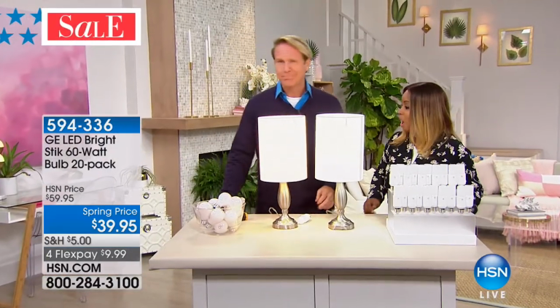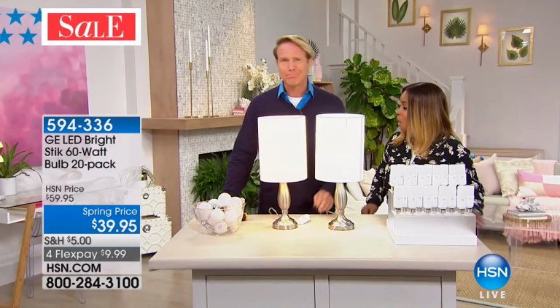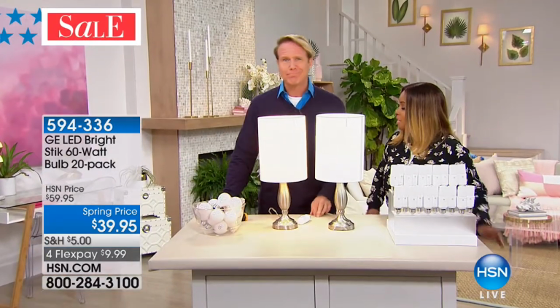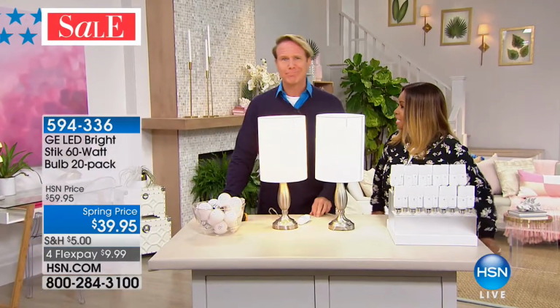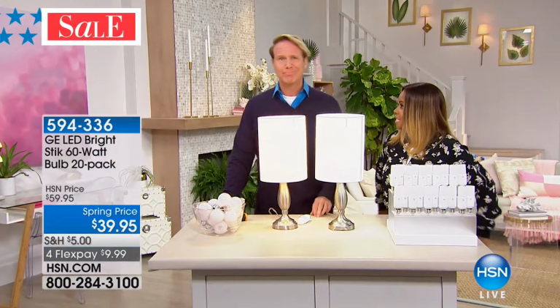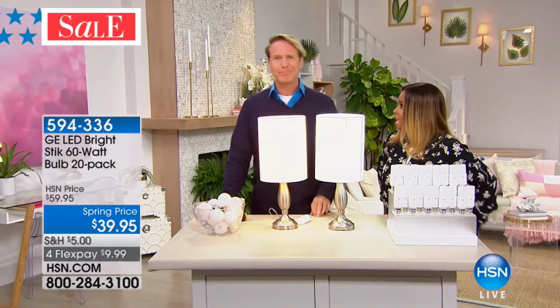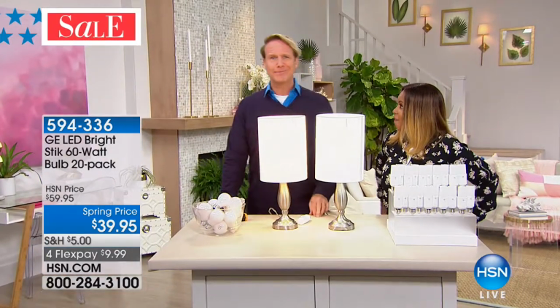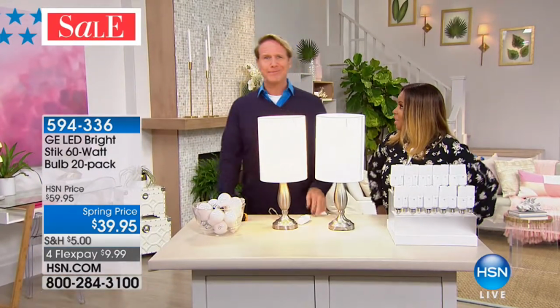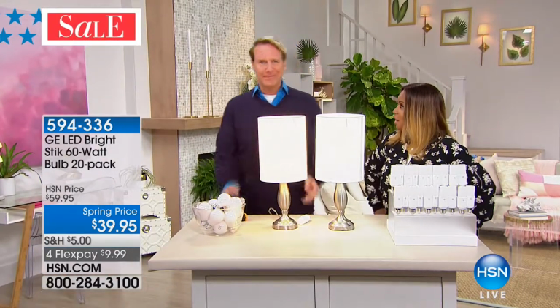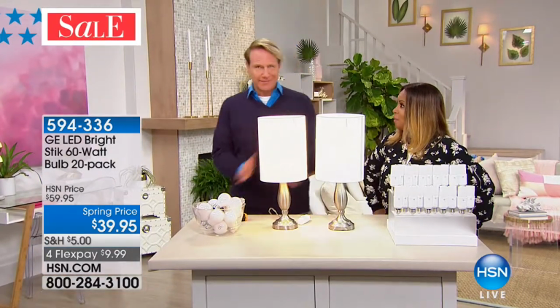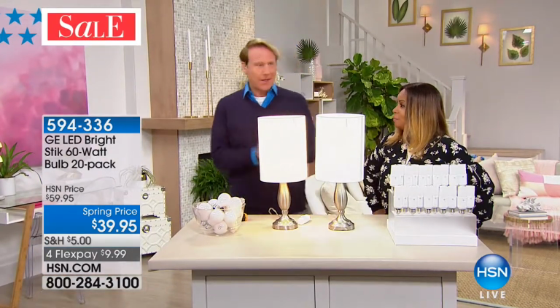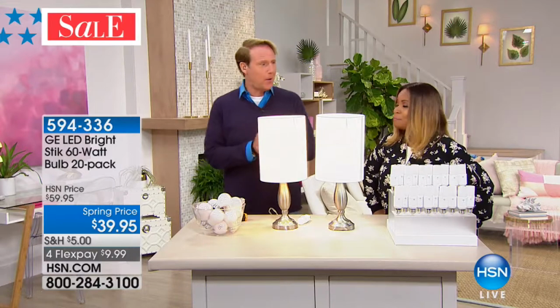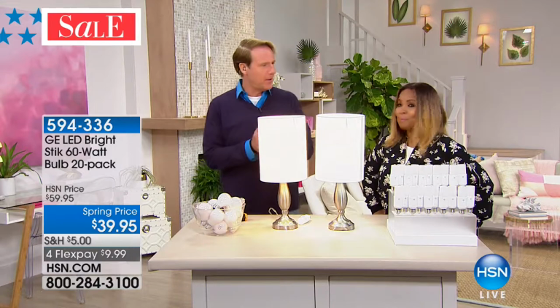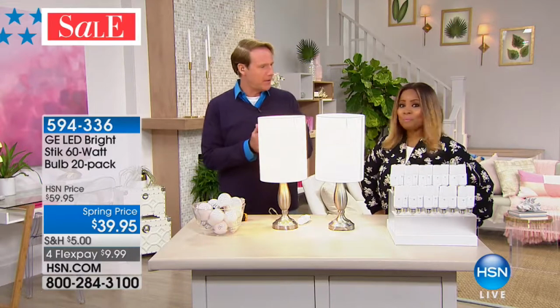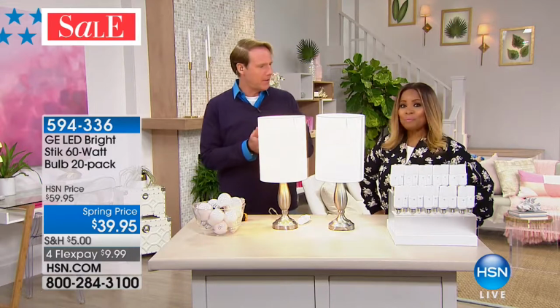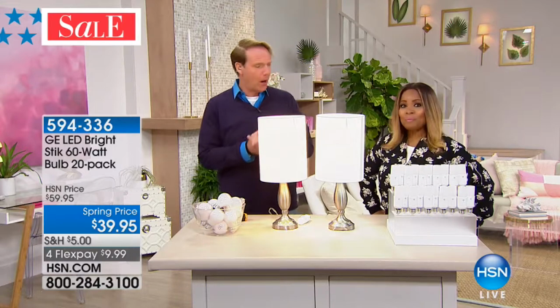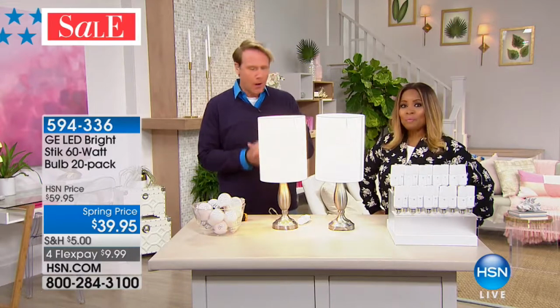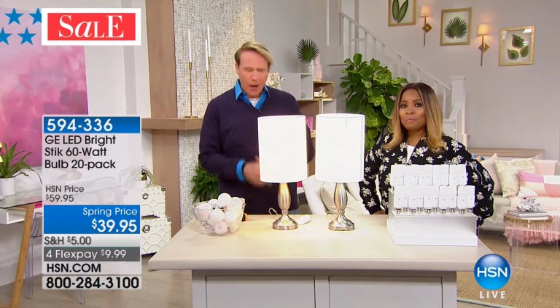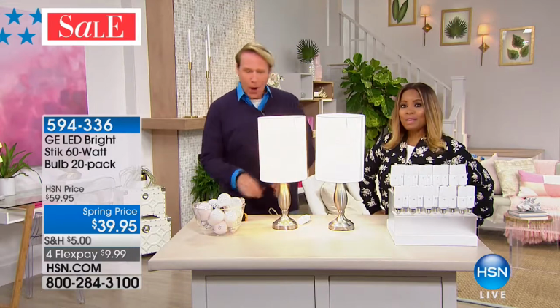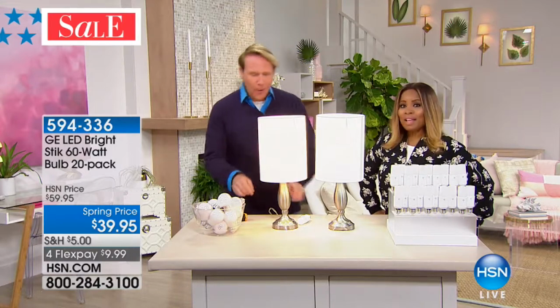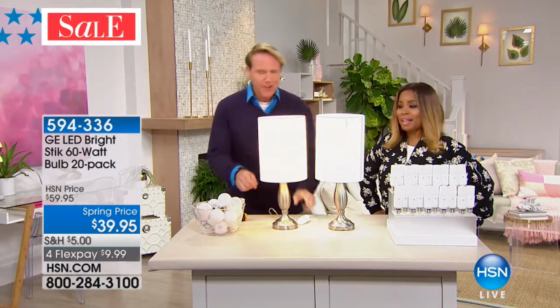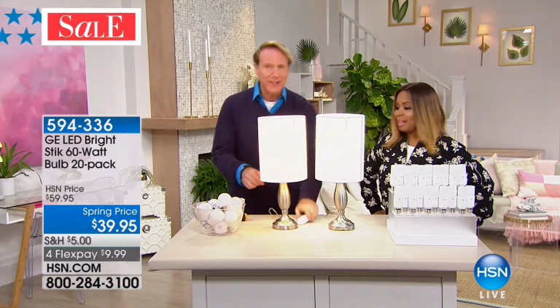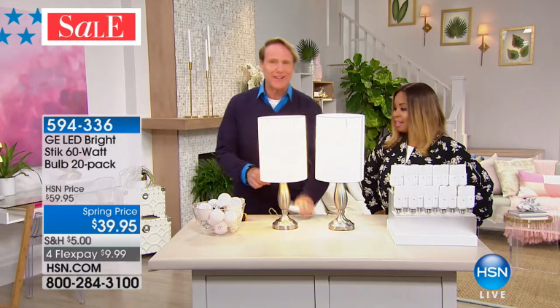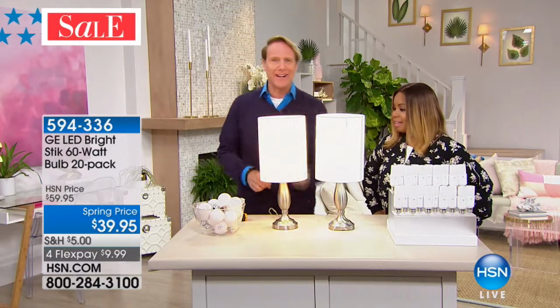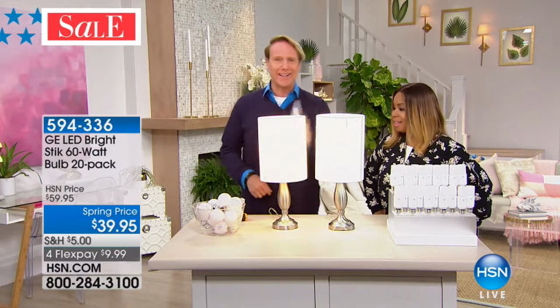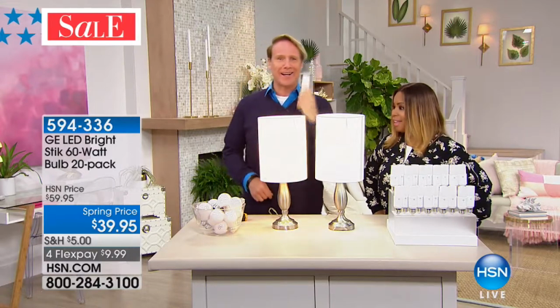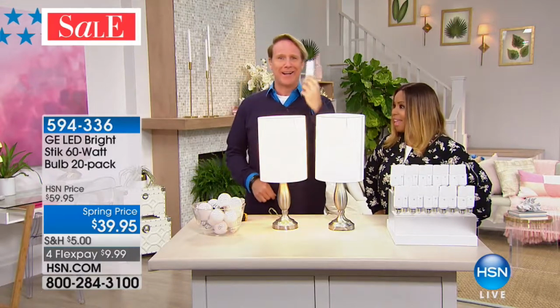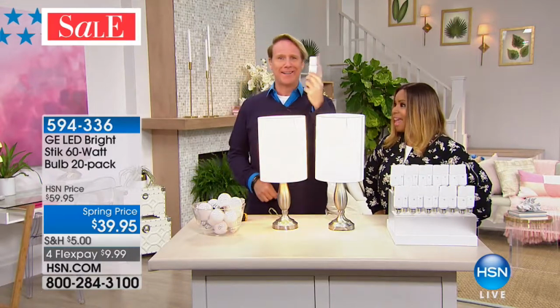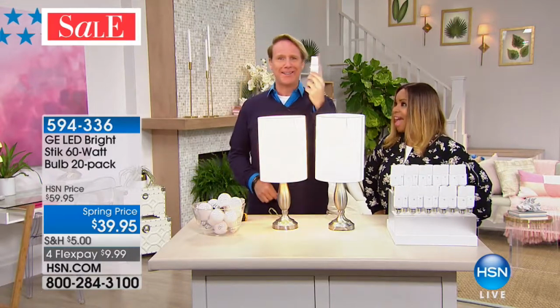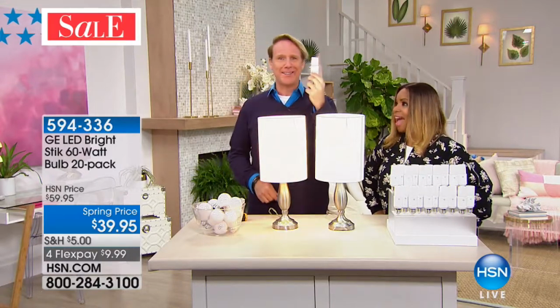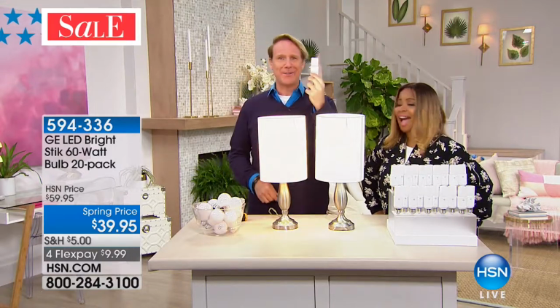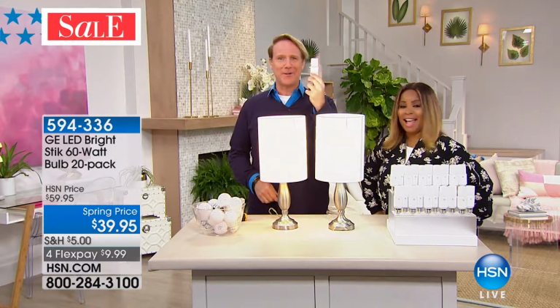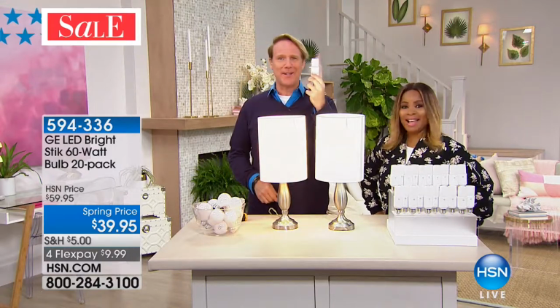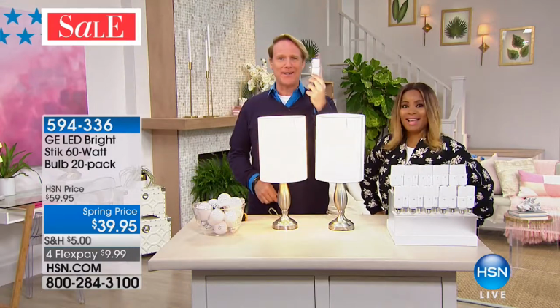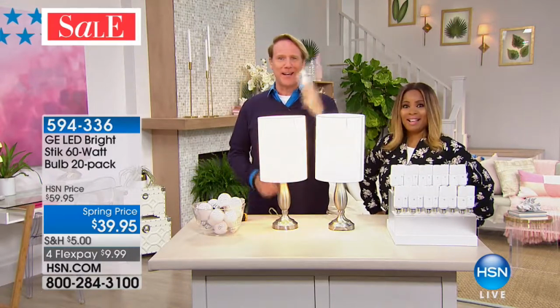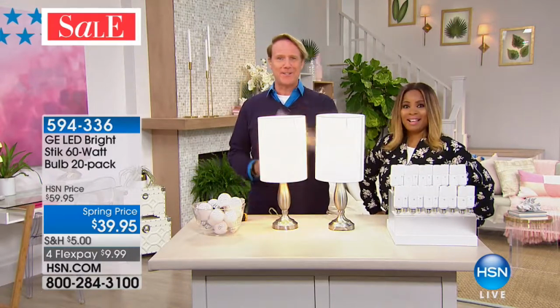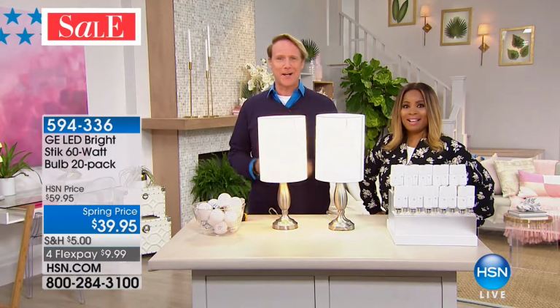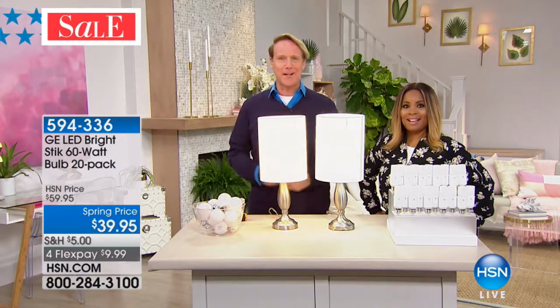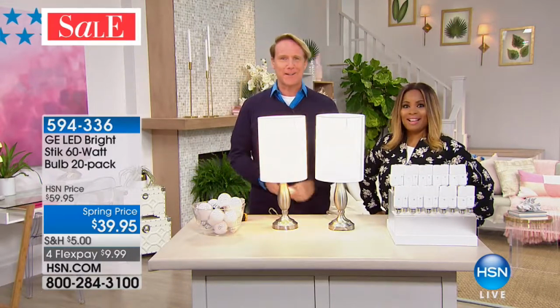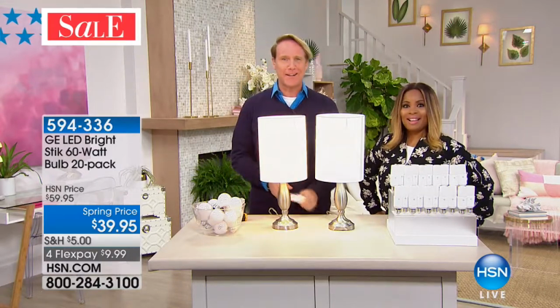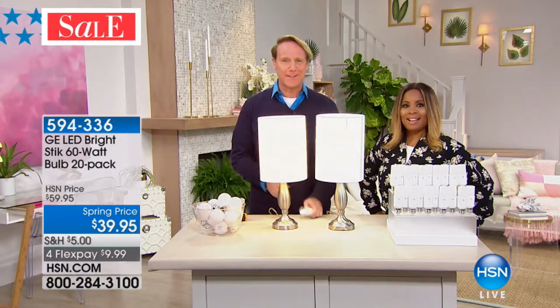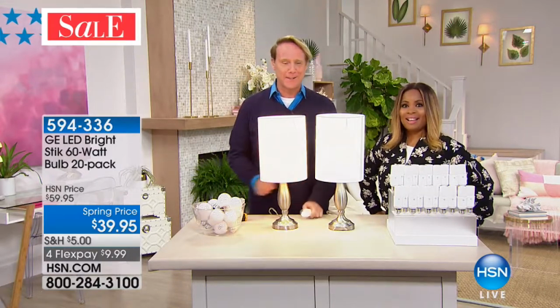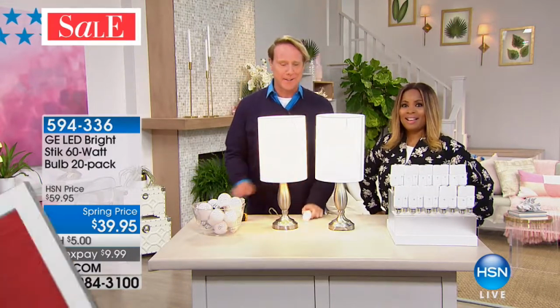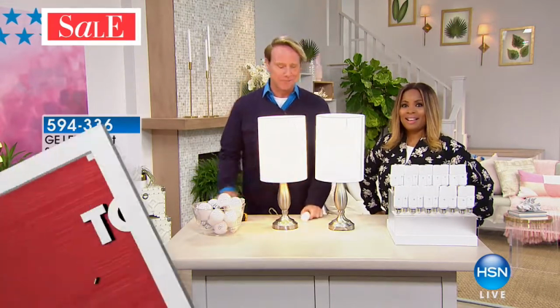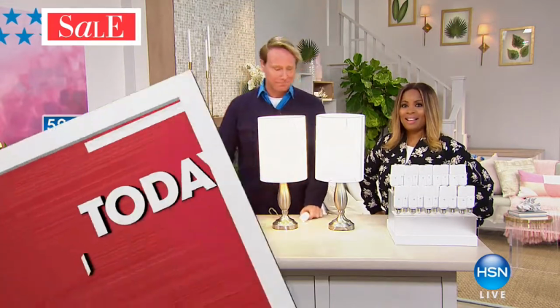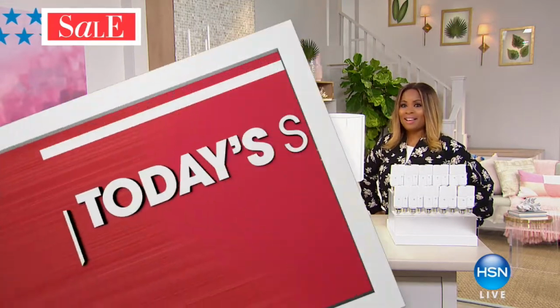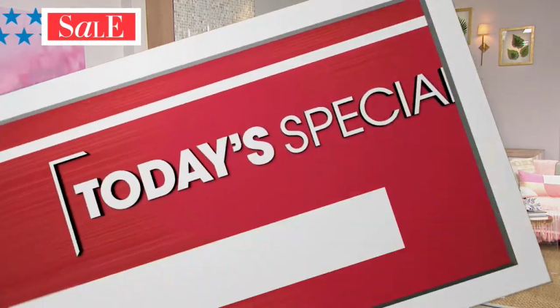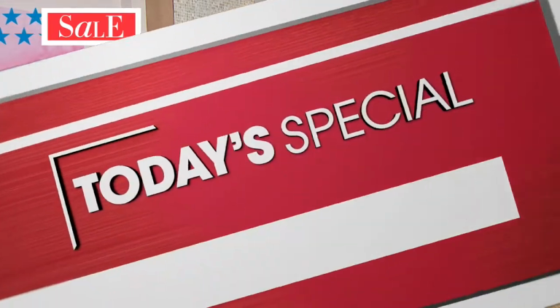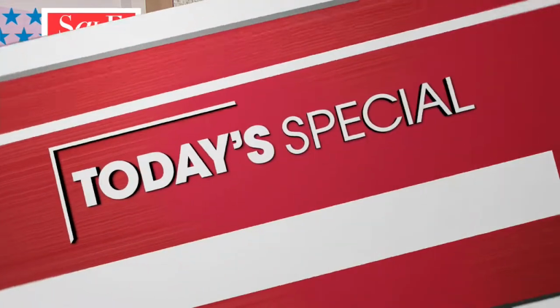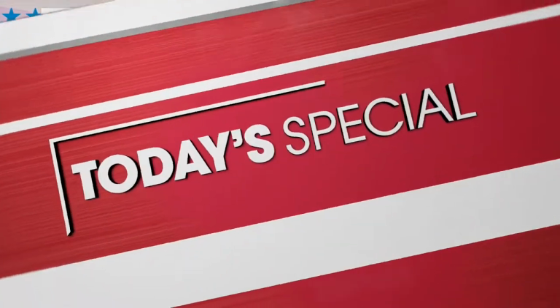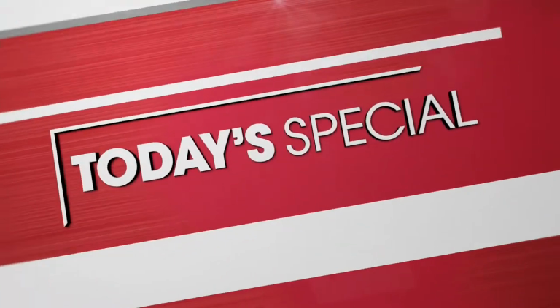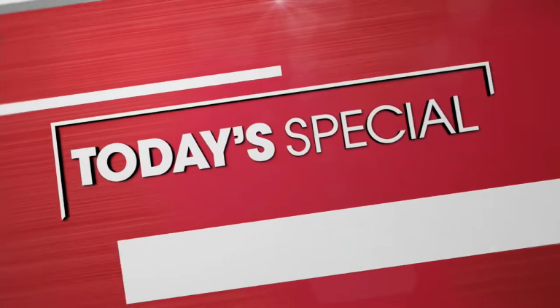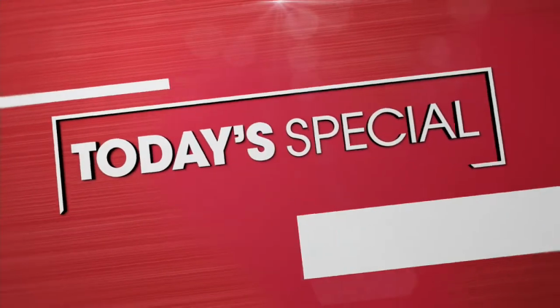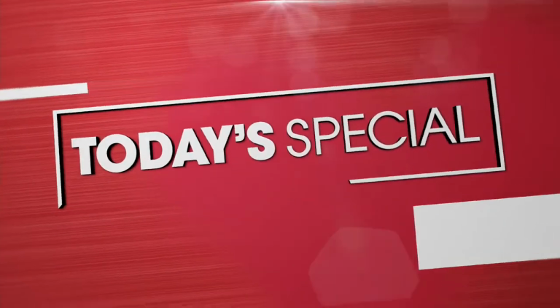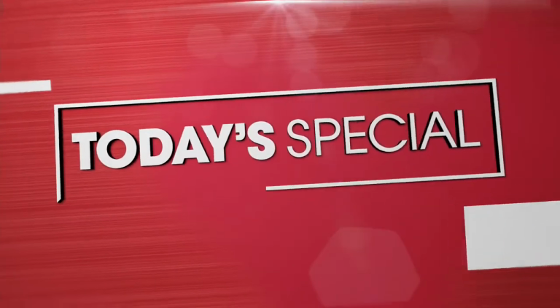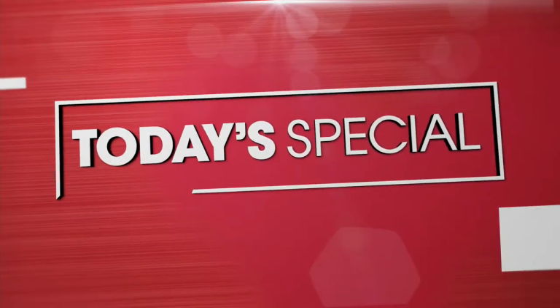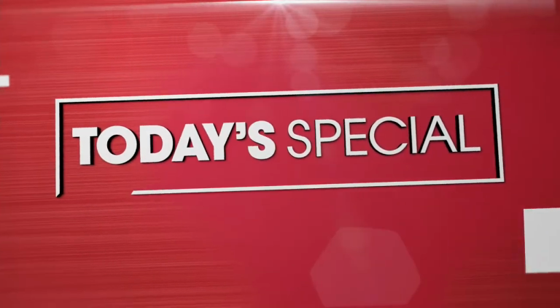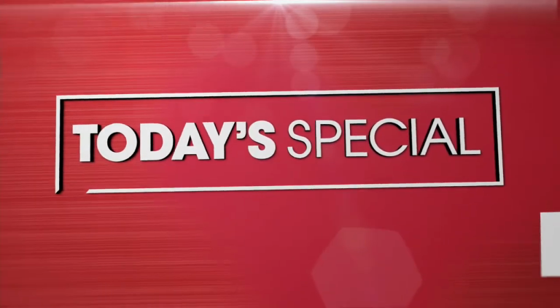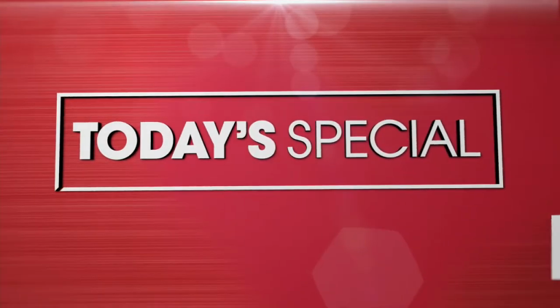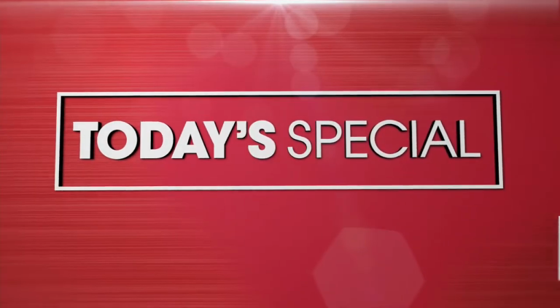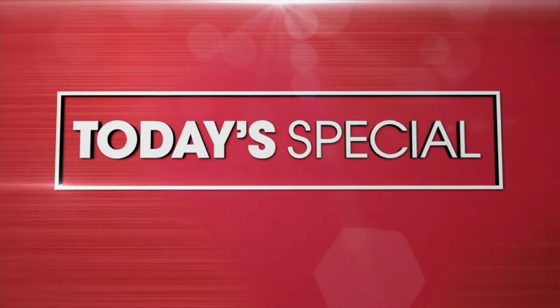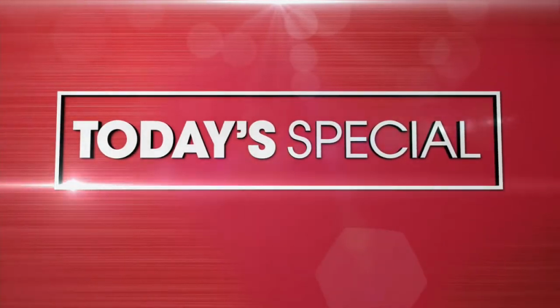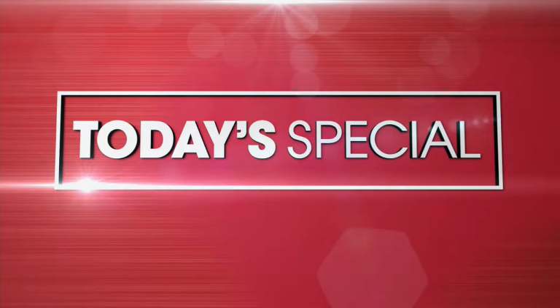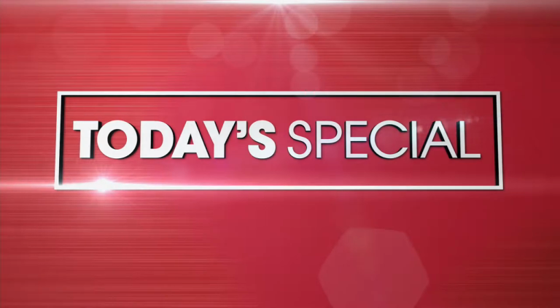Kerry, always nice to have you here. Always a good idea to tune in to HSN.